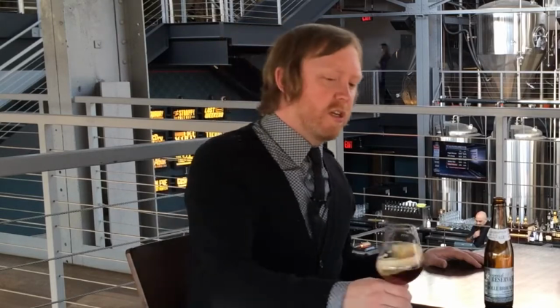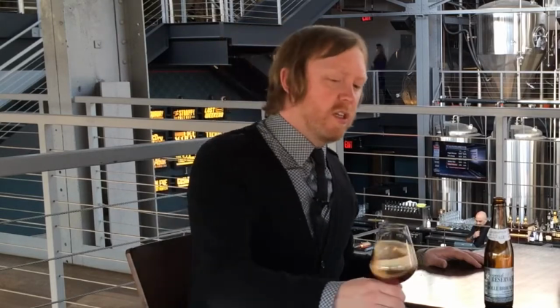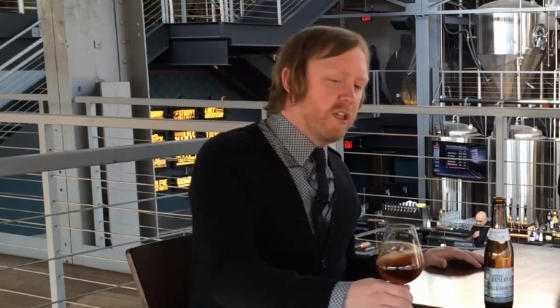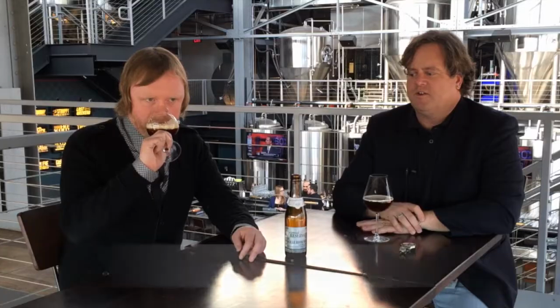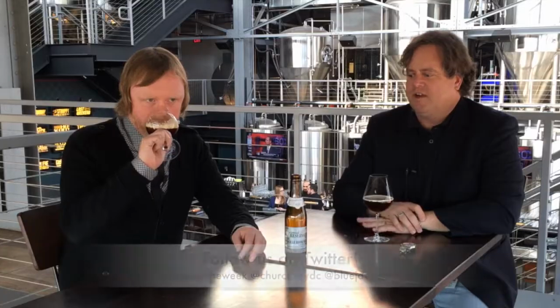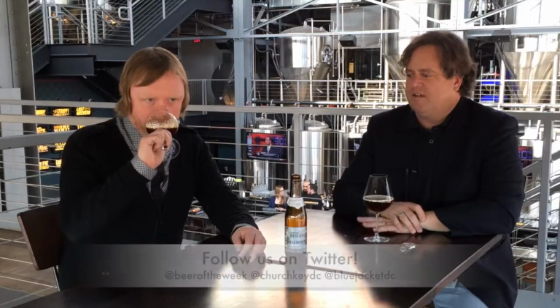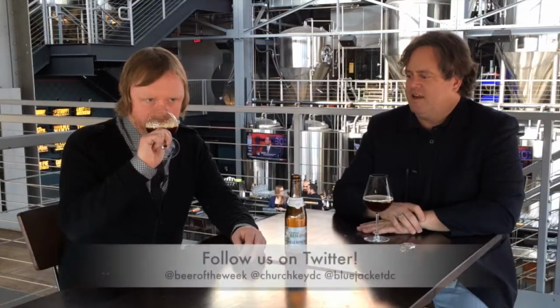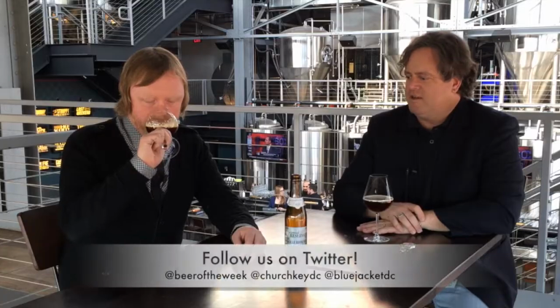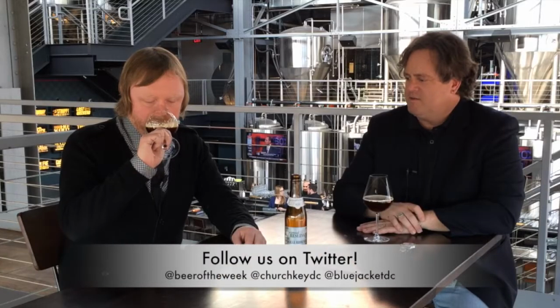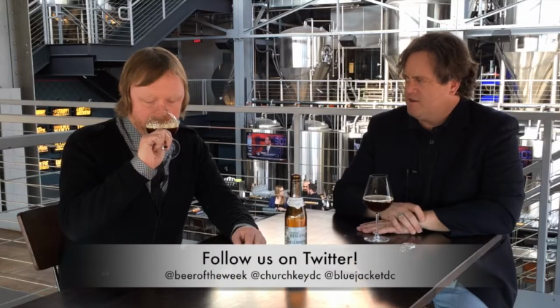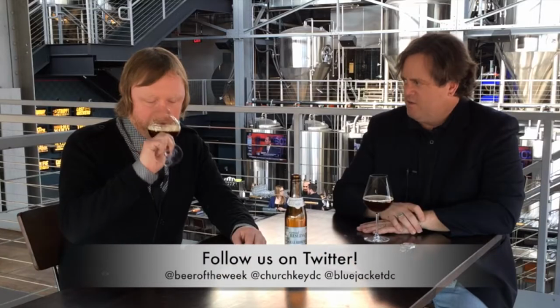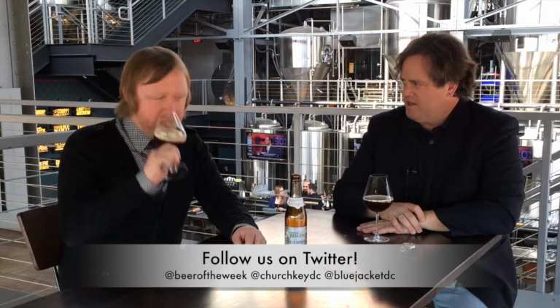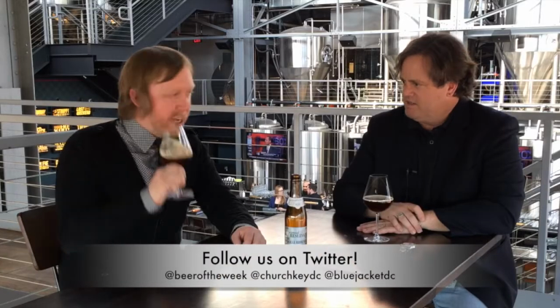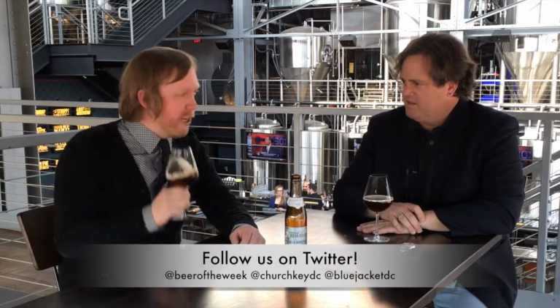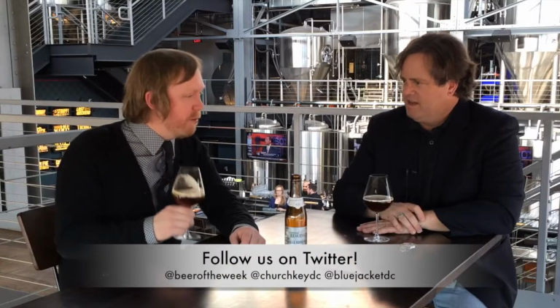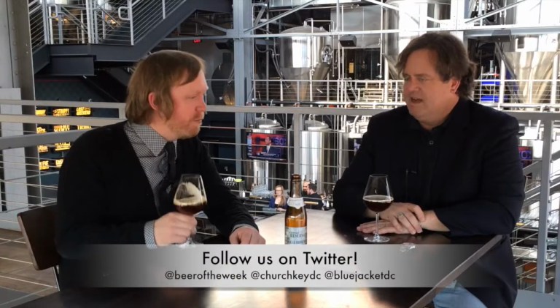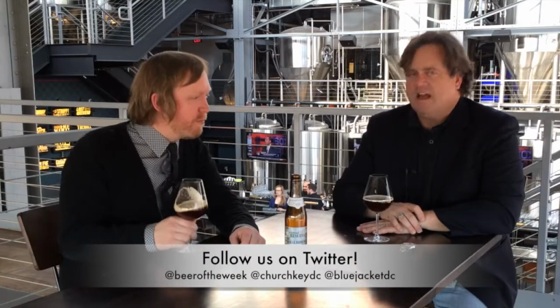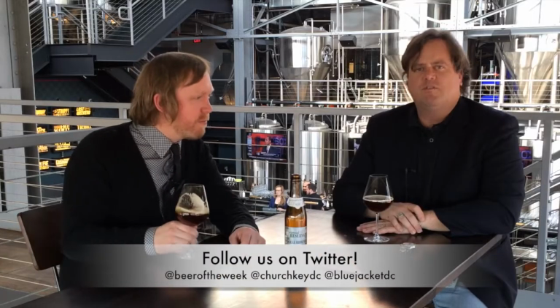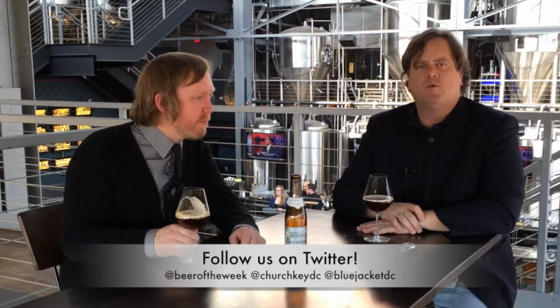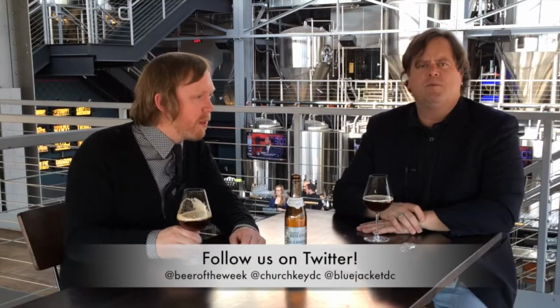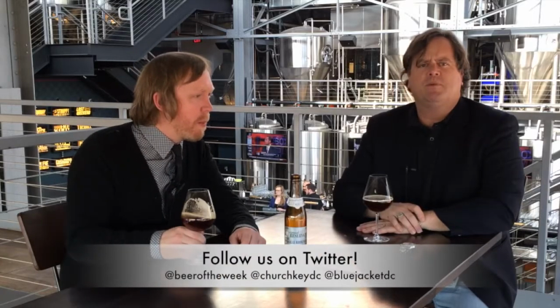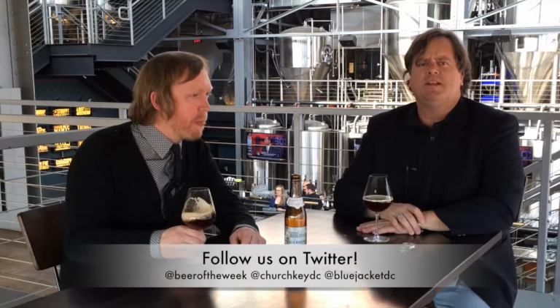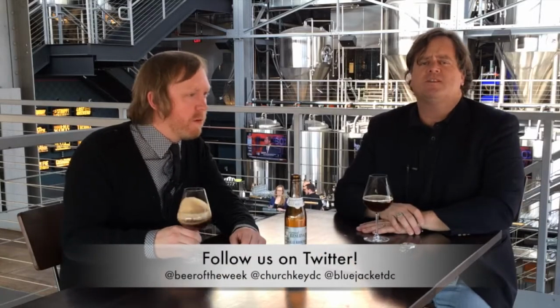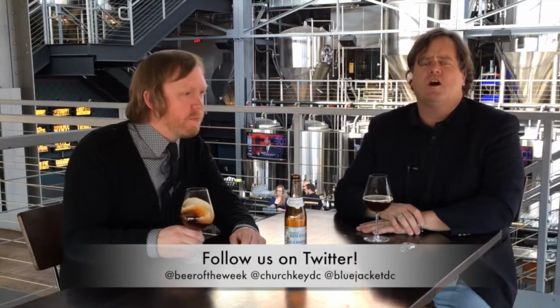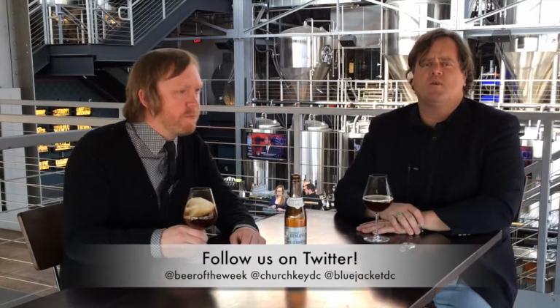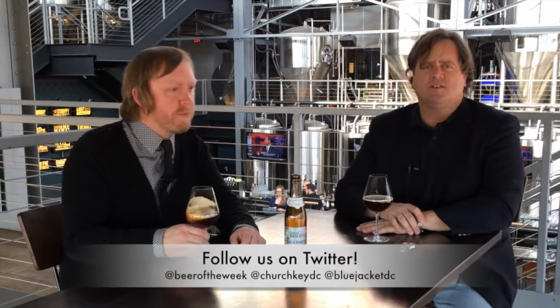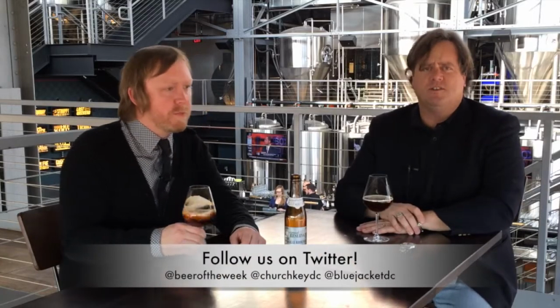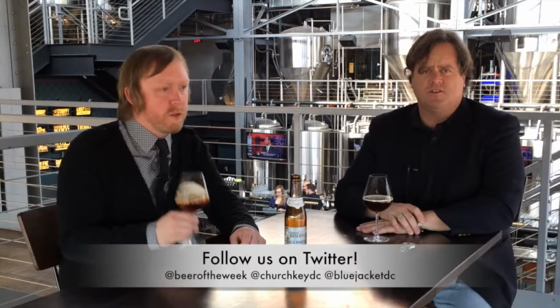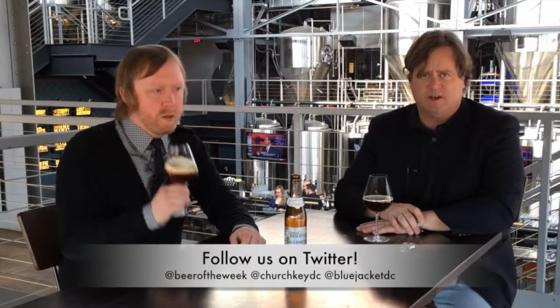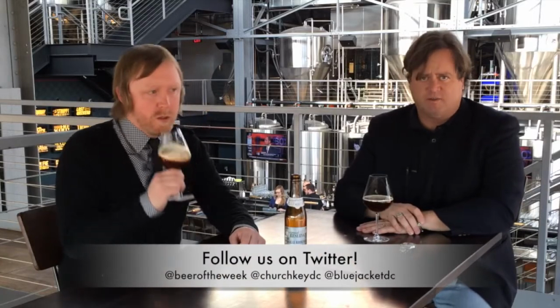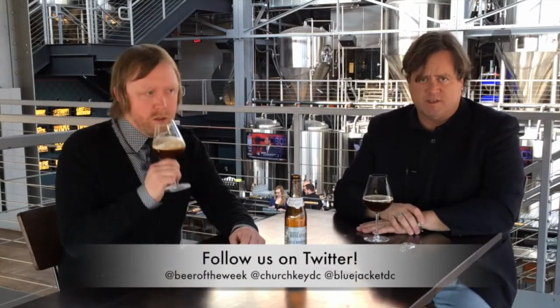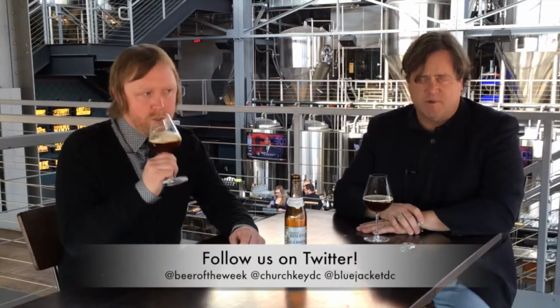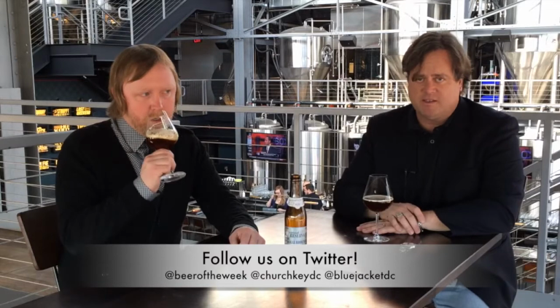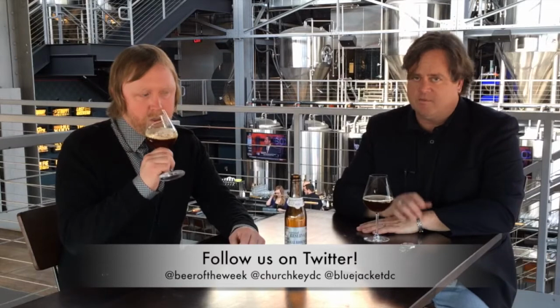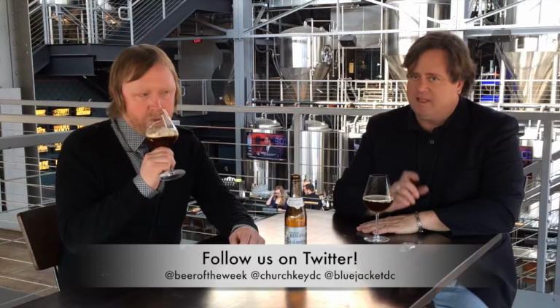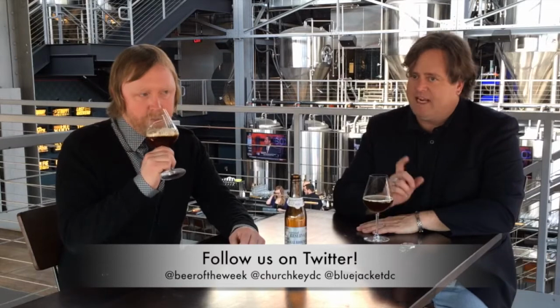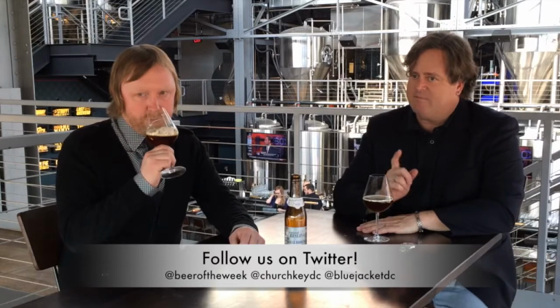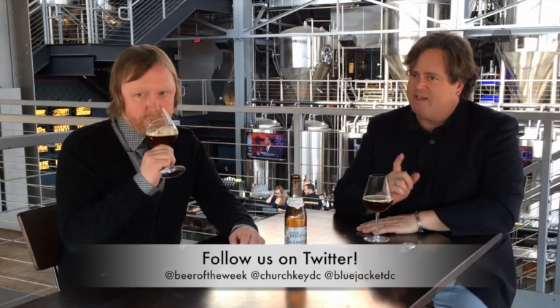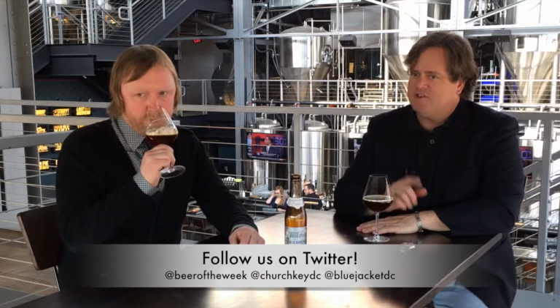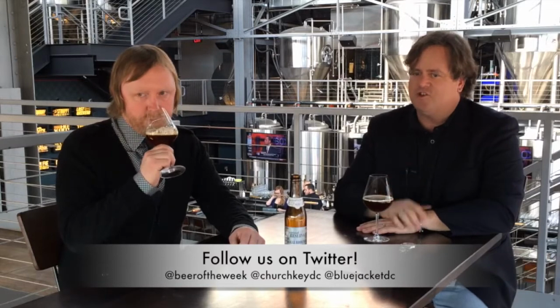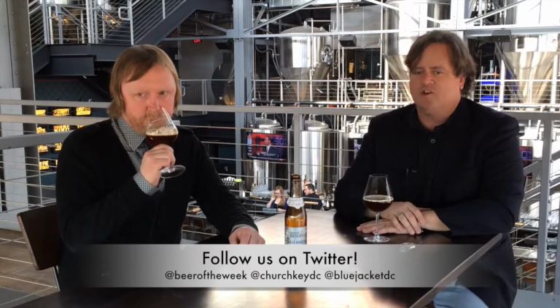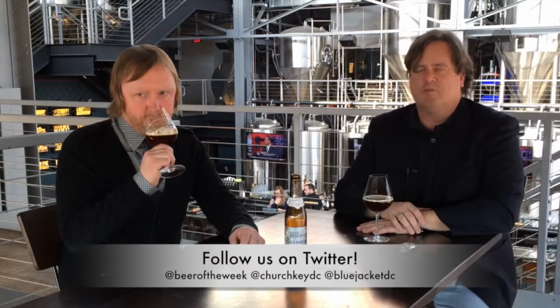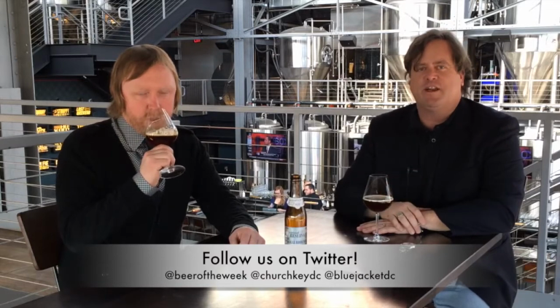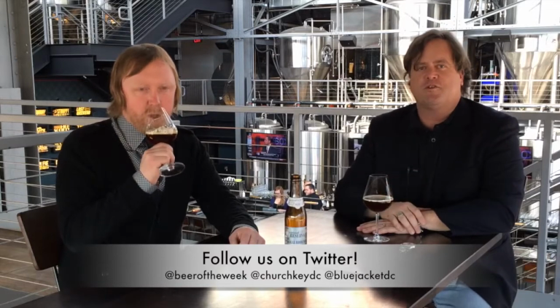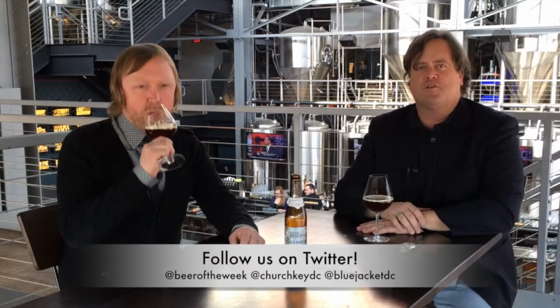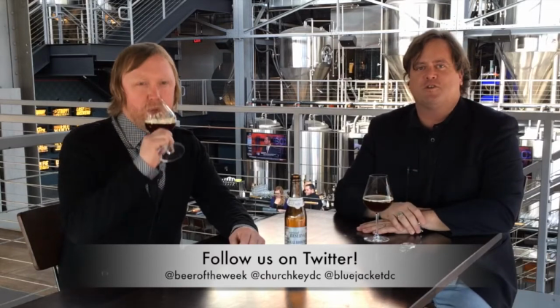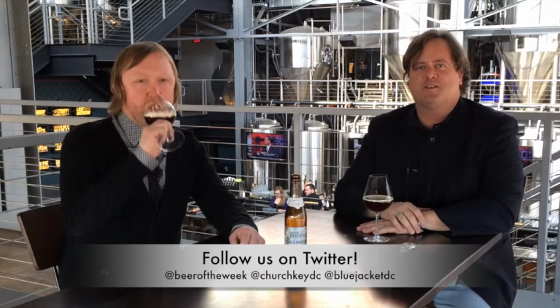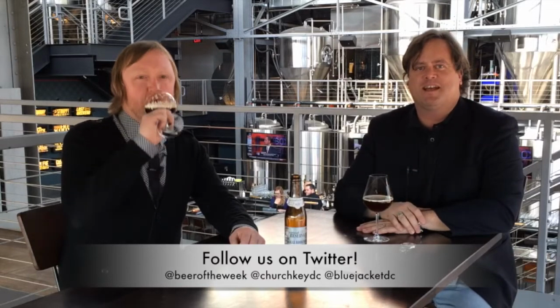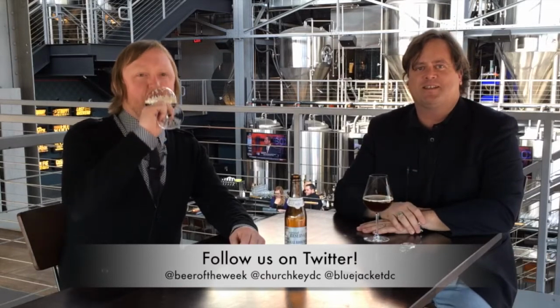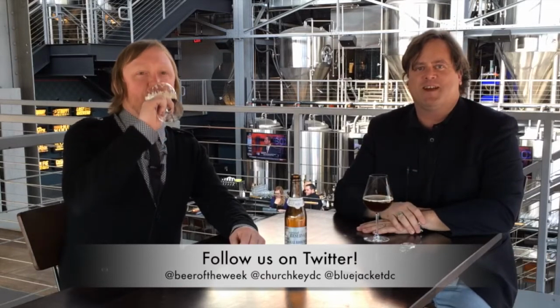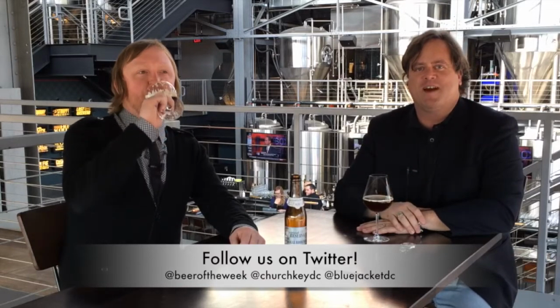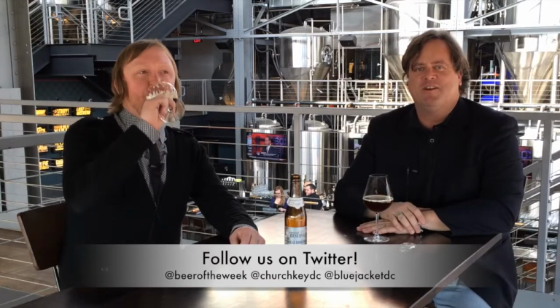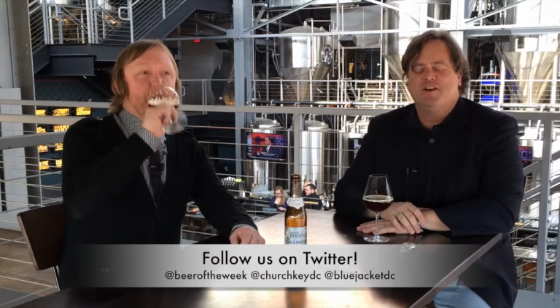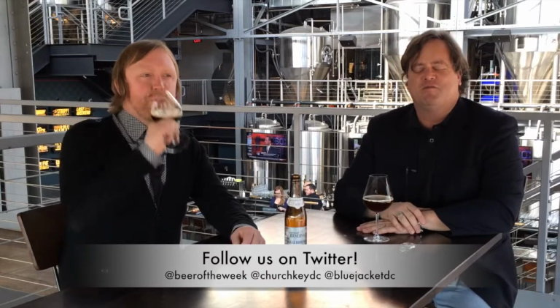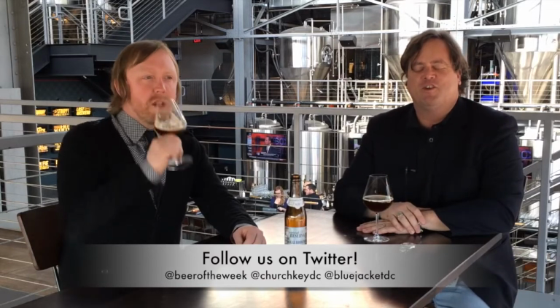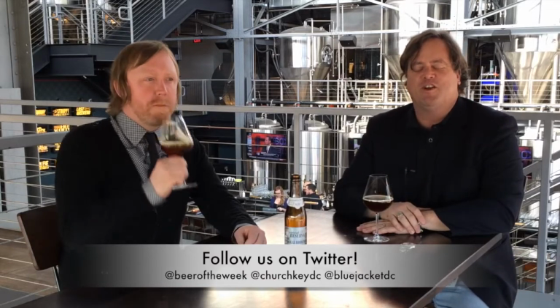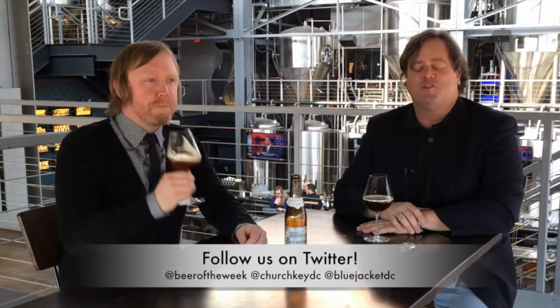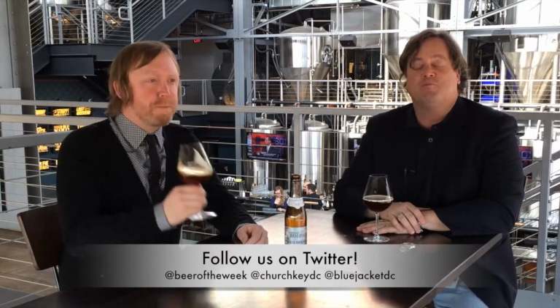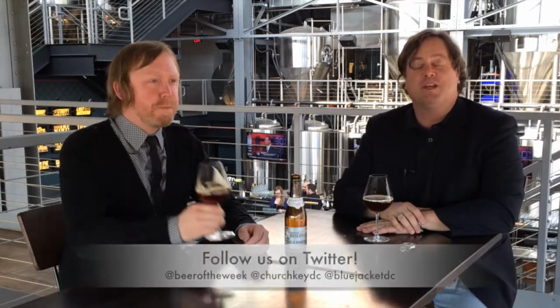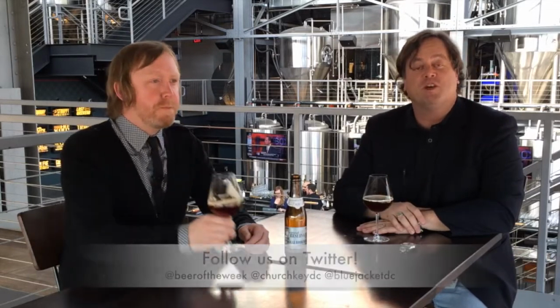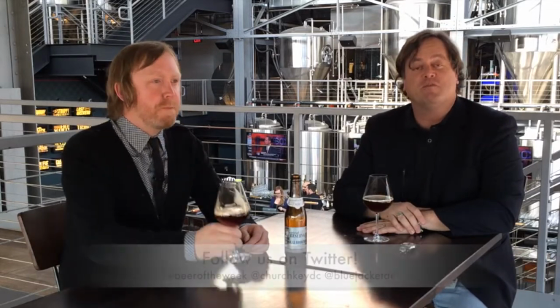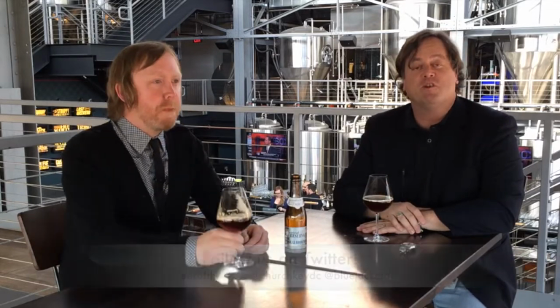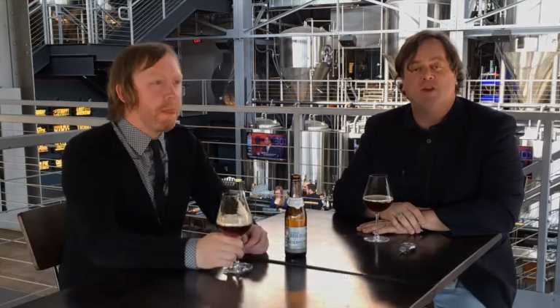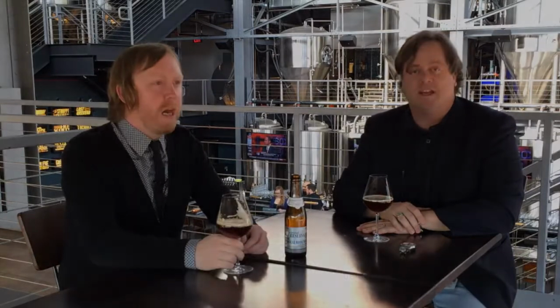Greg, thank you as always. Everyone, please drink responsibly and be sure to bring your thirst next time for another Beer of the Week.